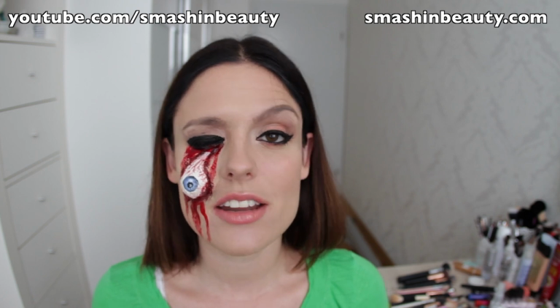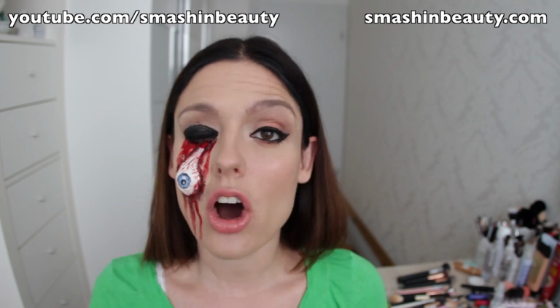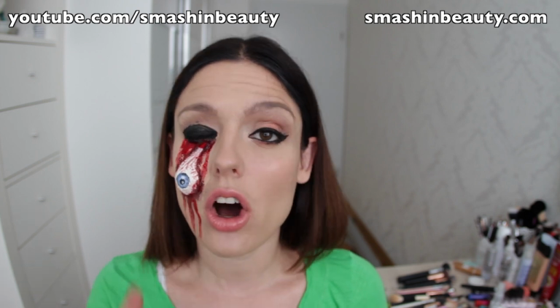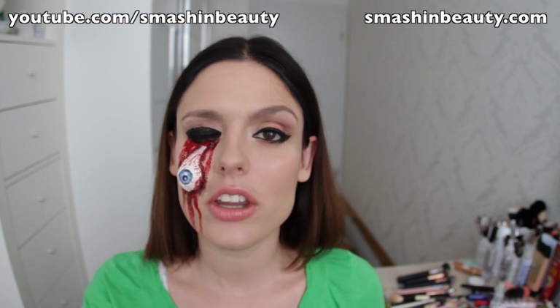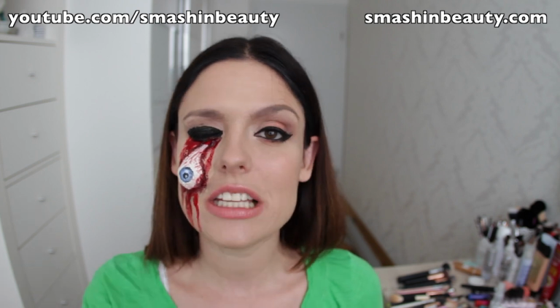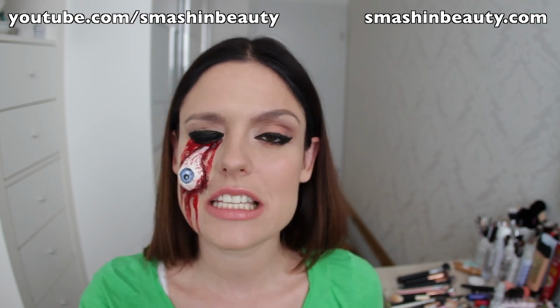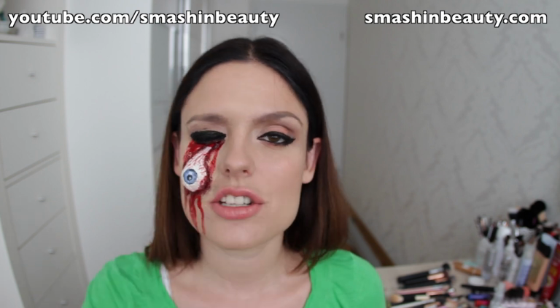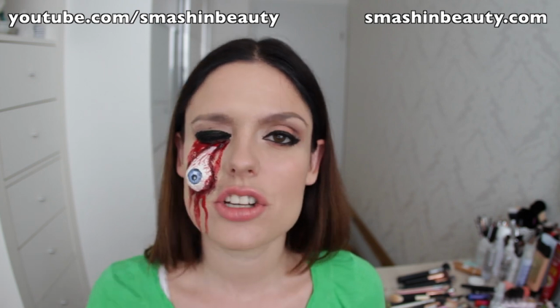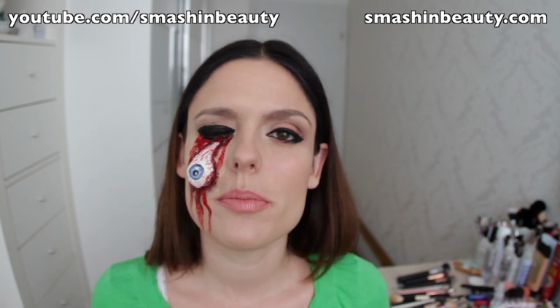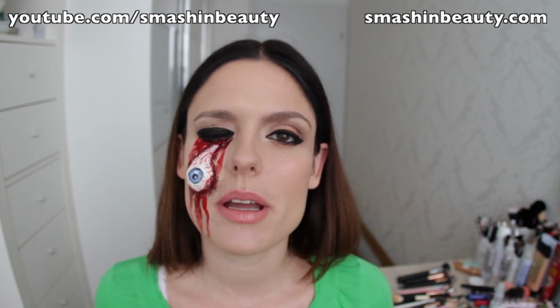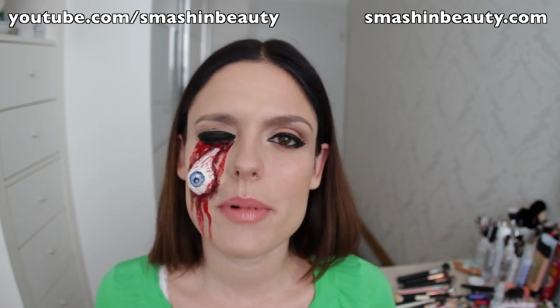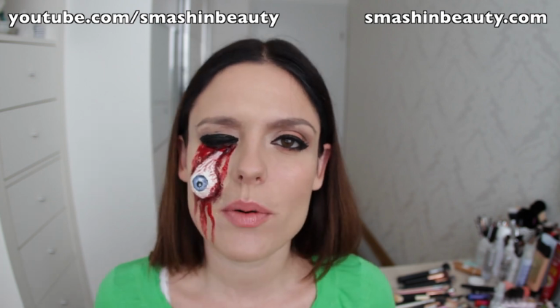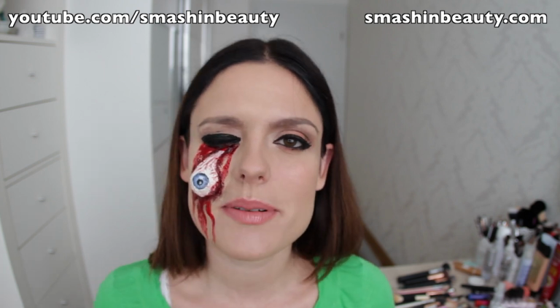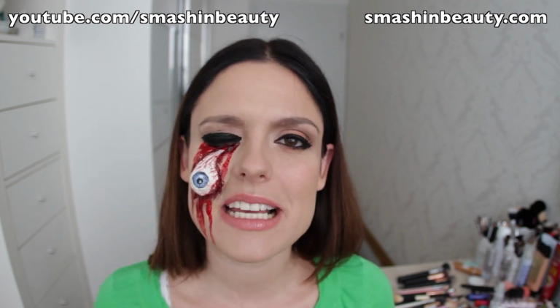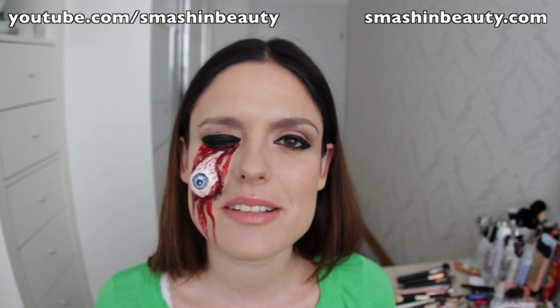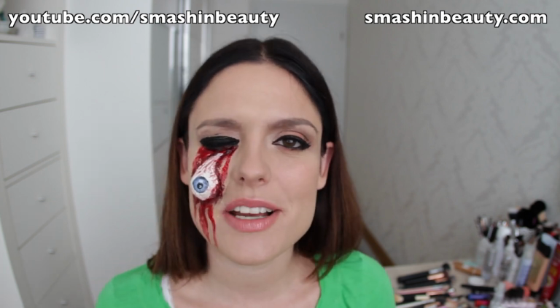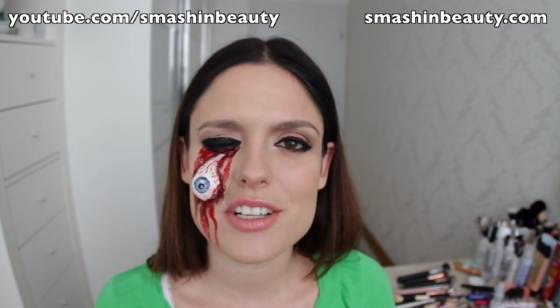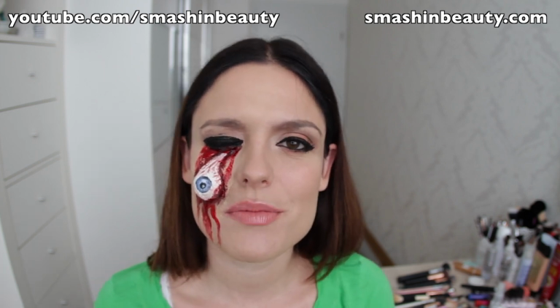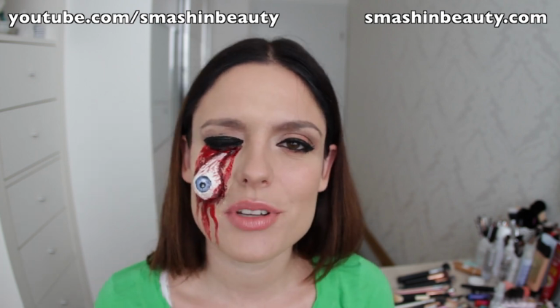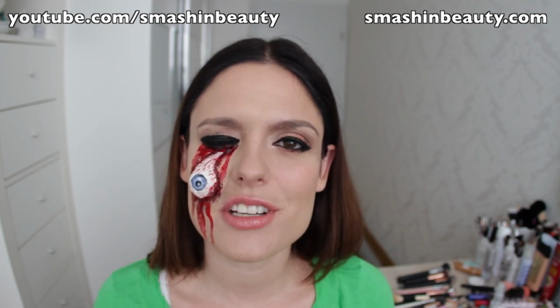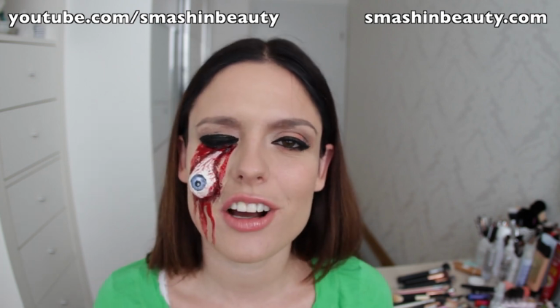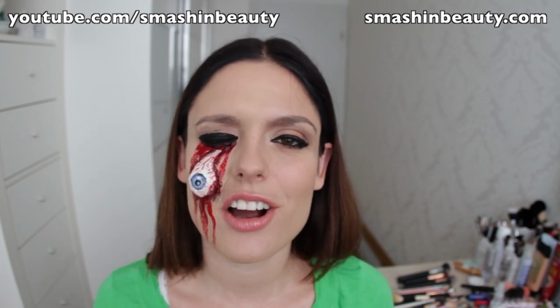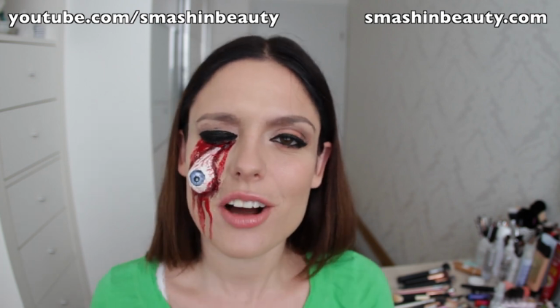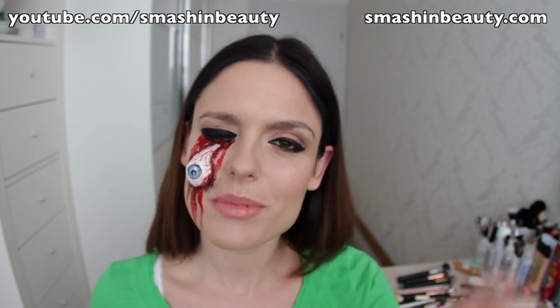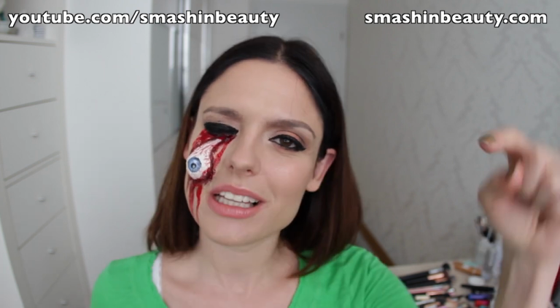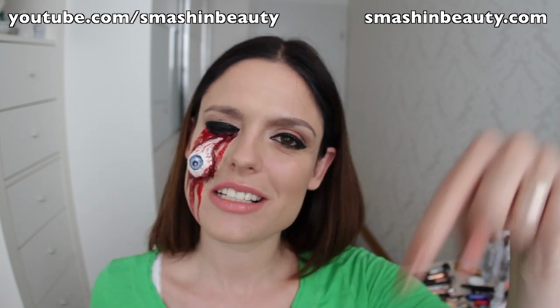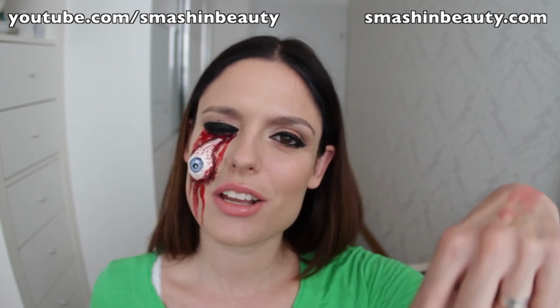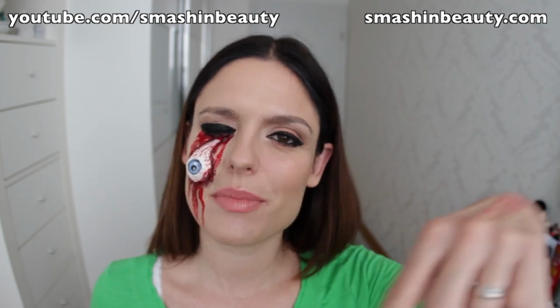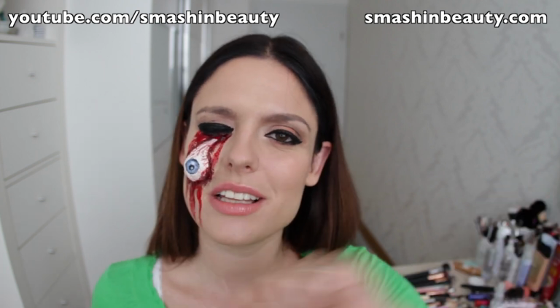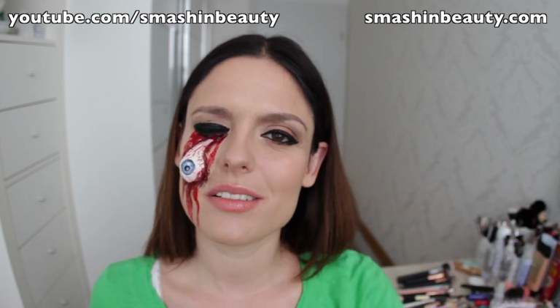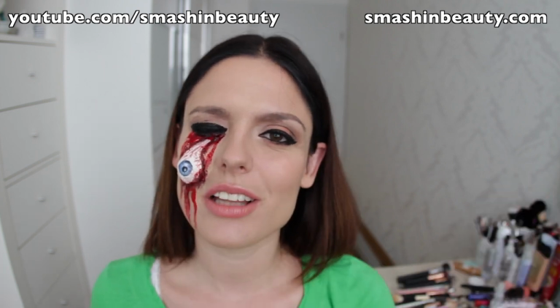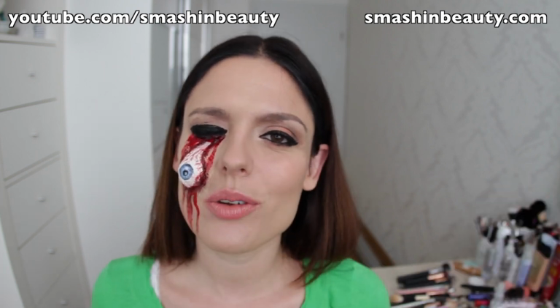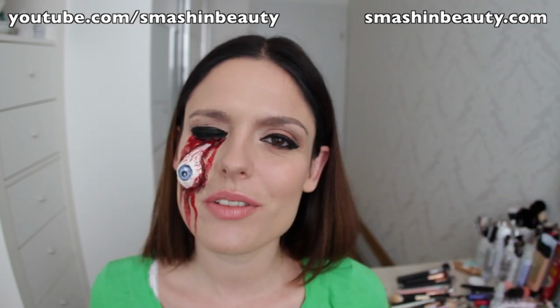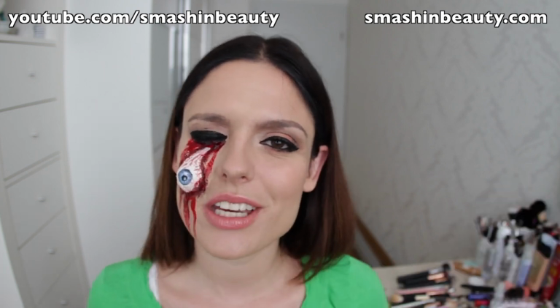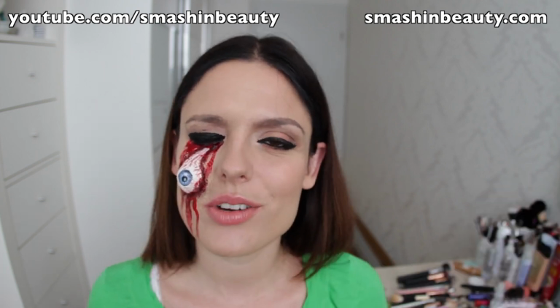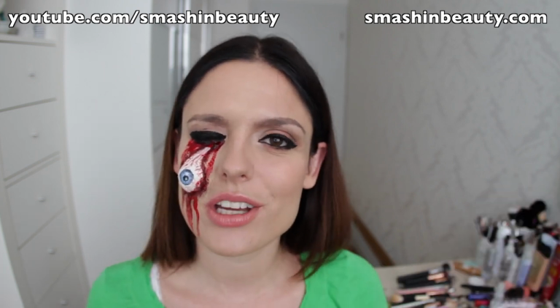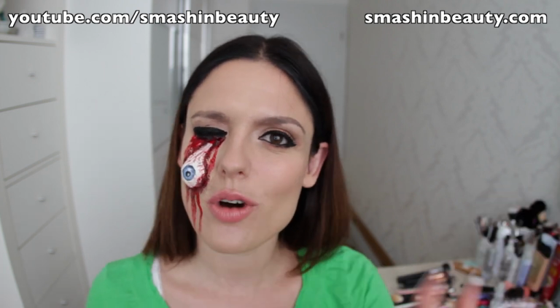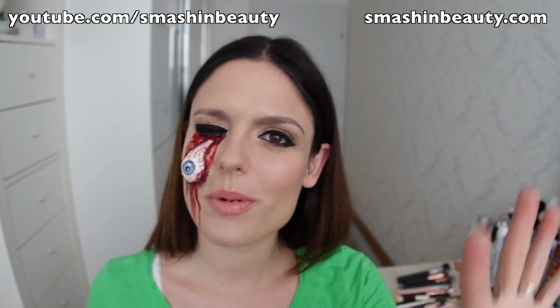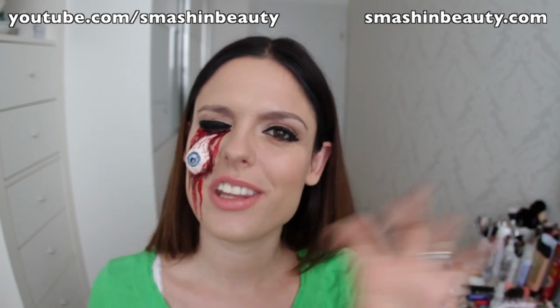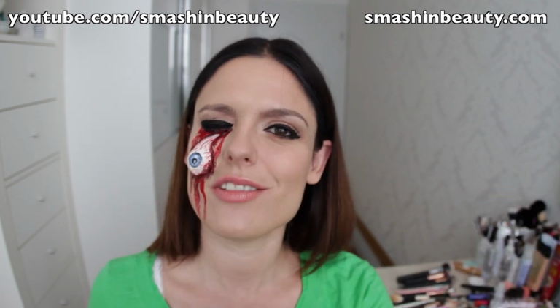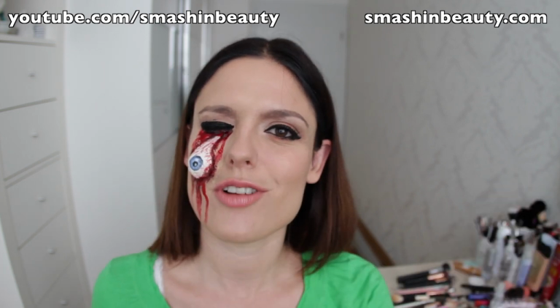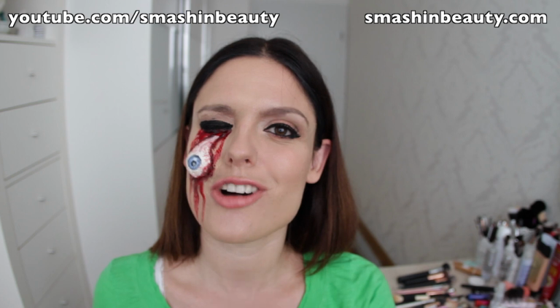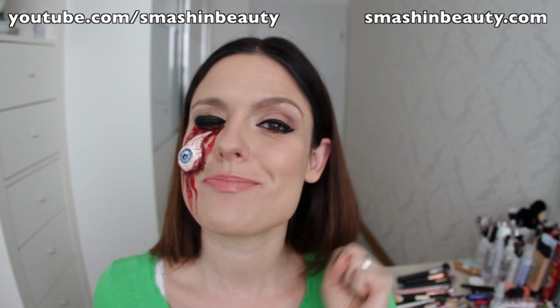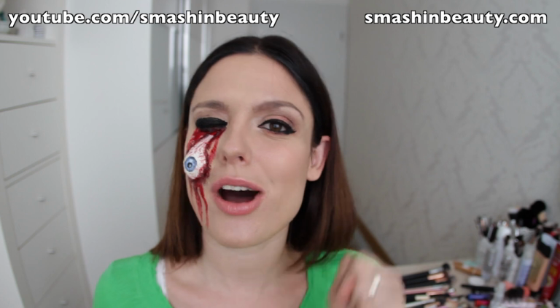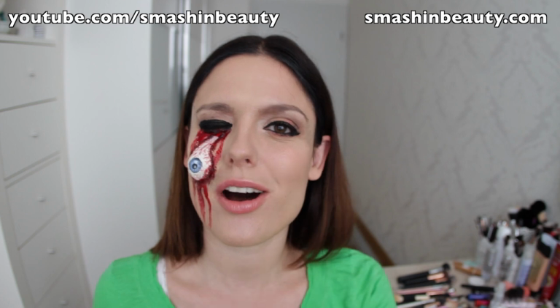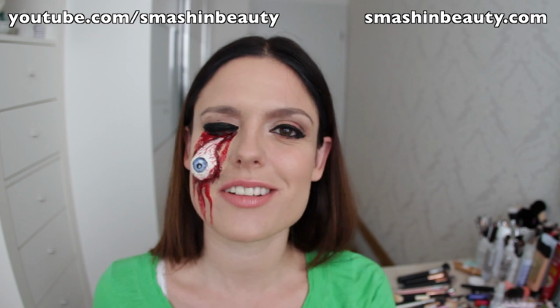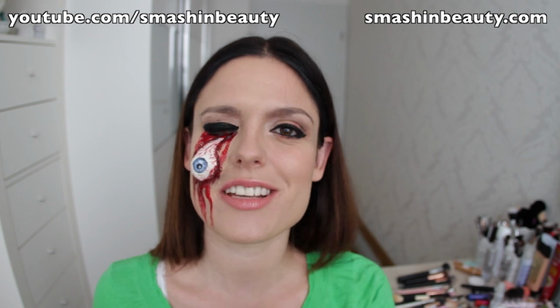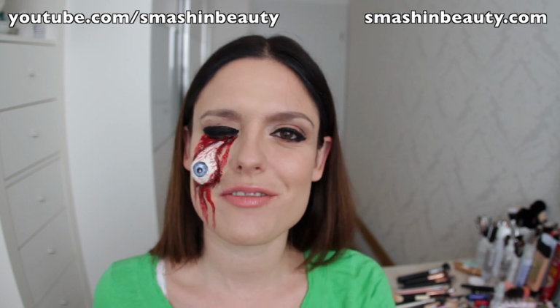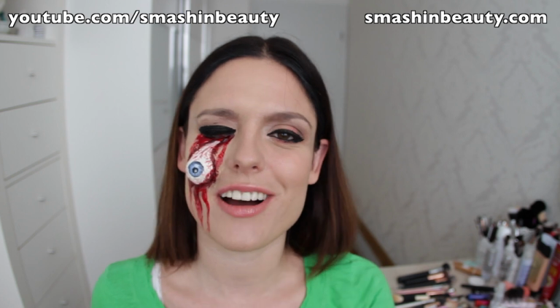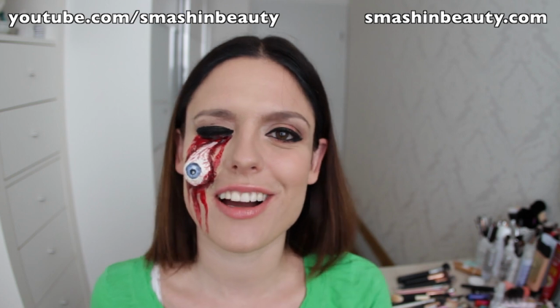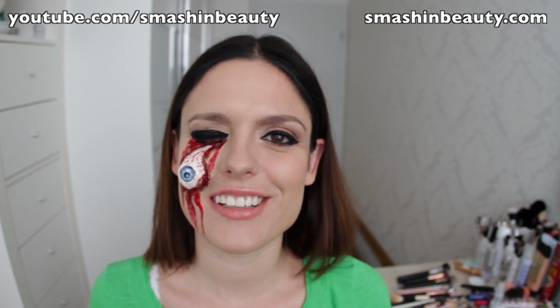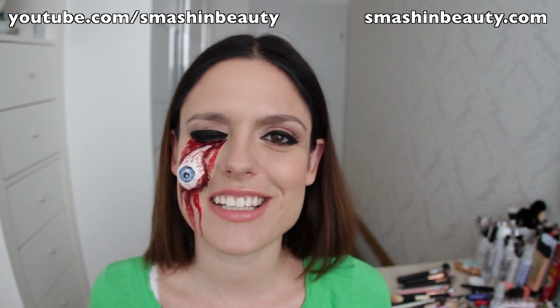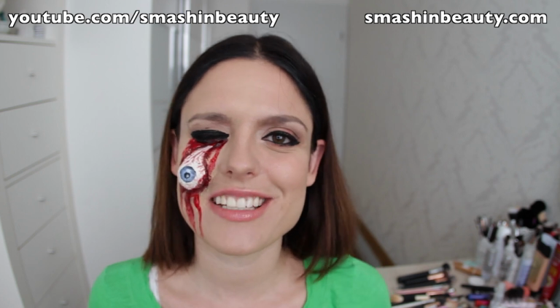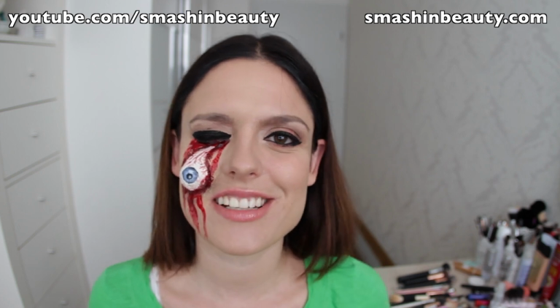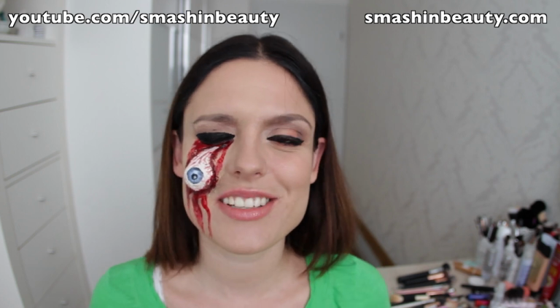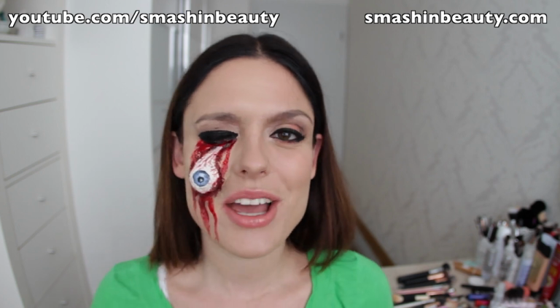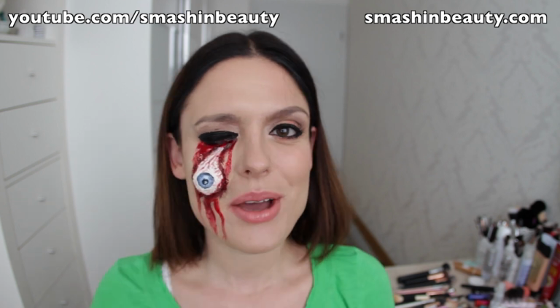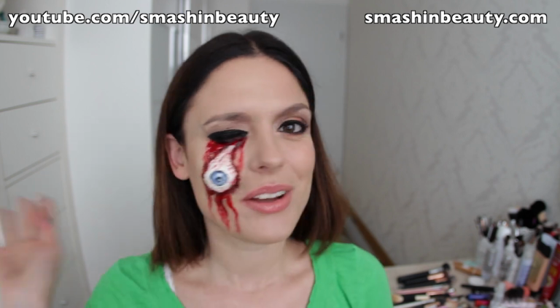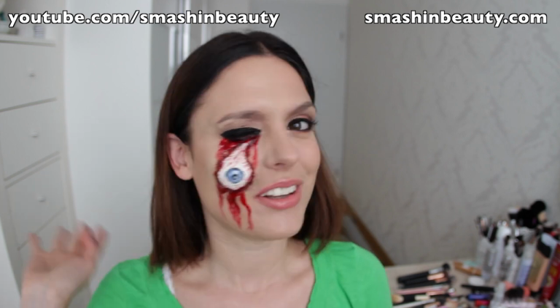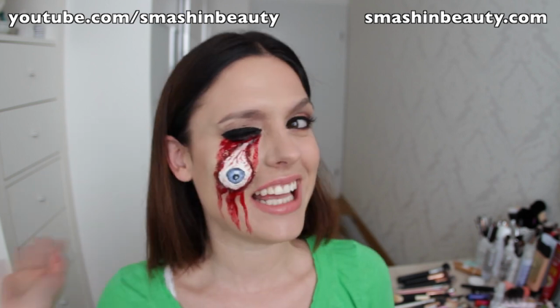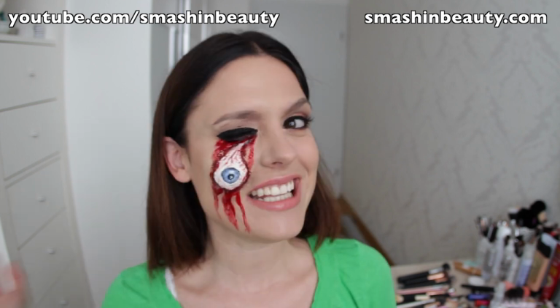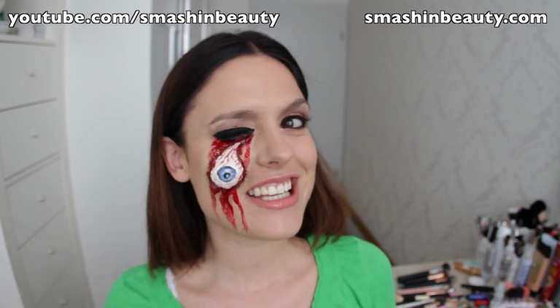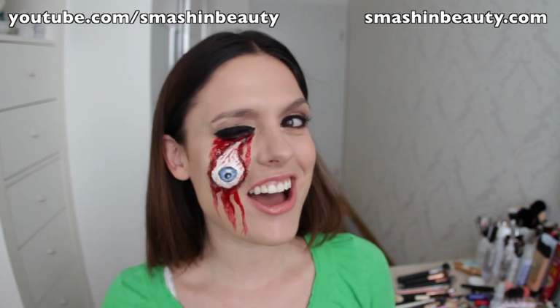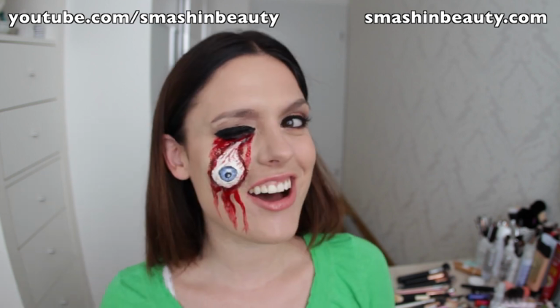All the details are going to be on my website, smashingbeauty.com. The link's going to be below the video. You can open the info box and find the details. Let's go!